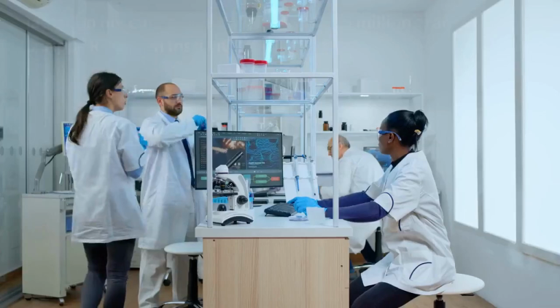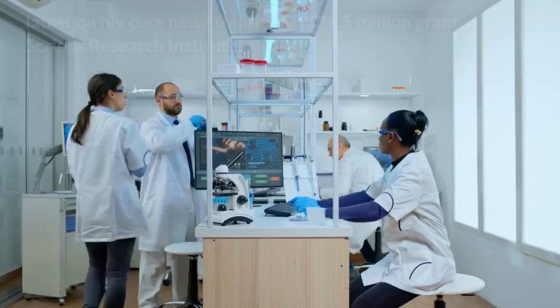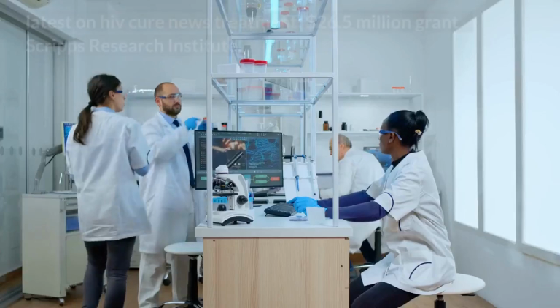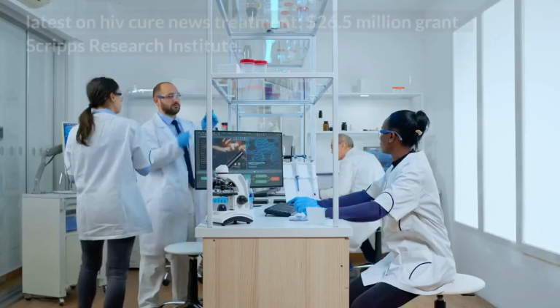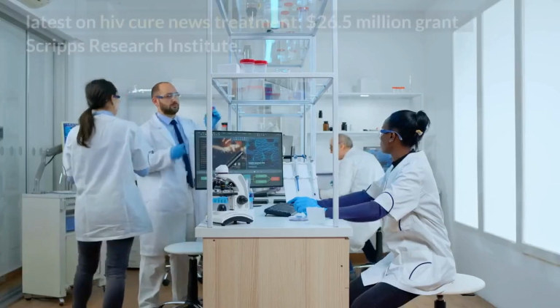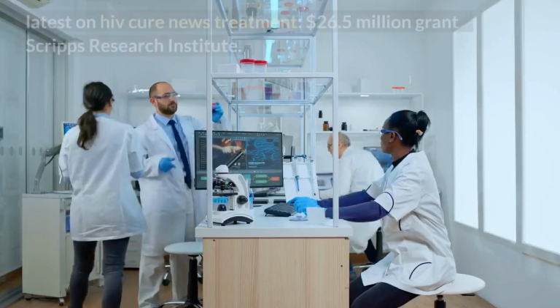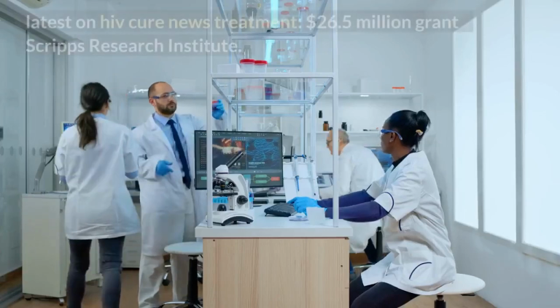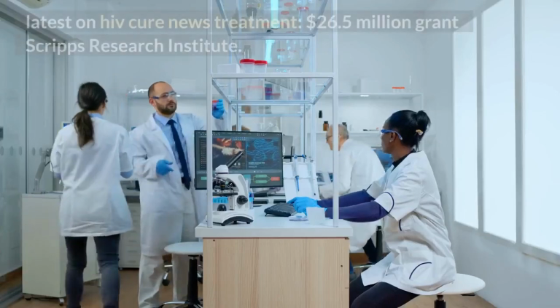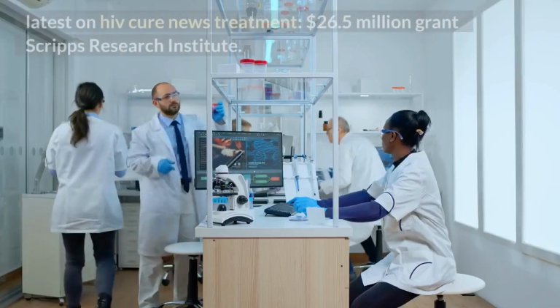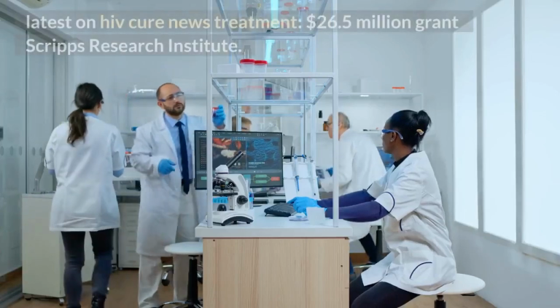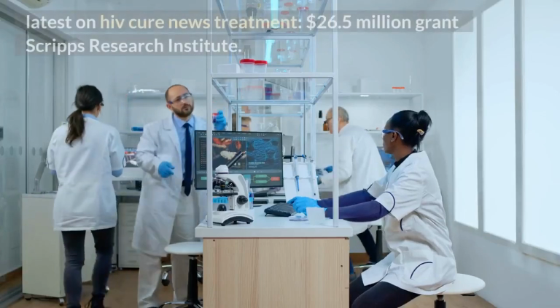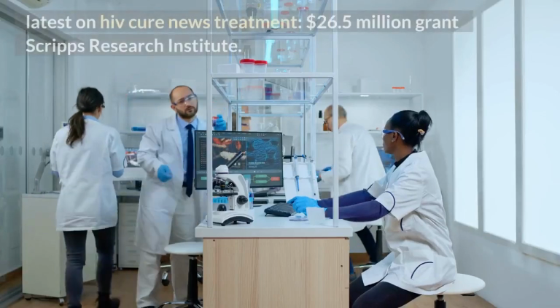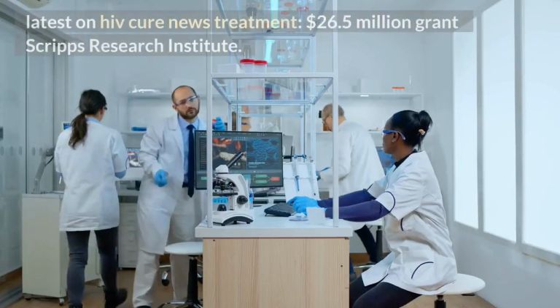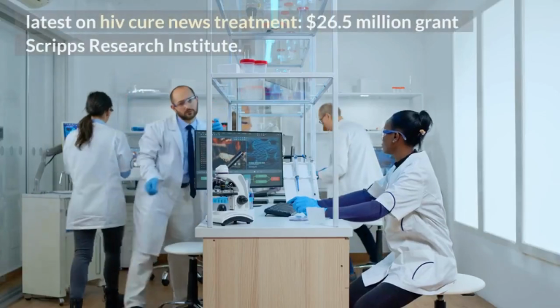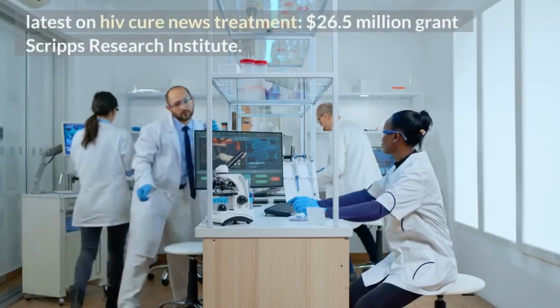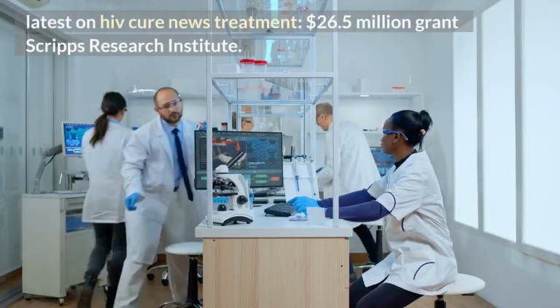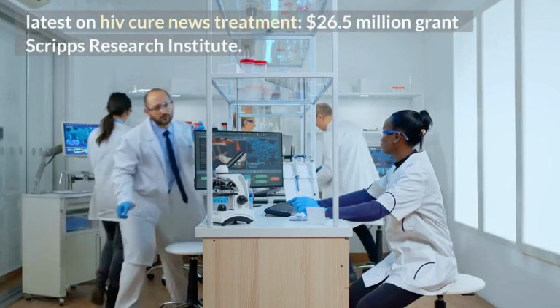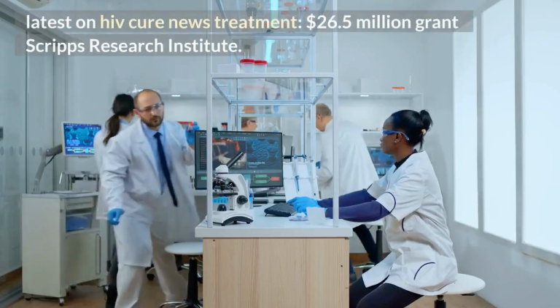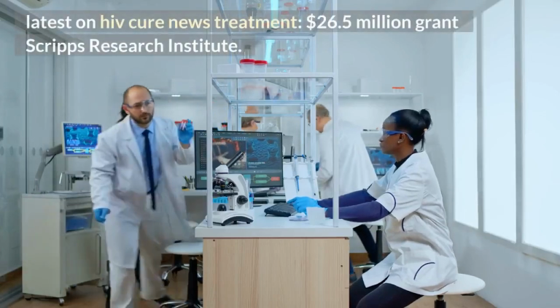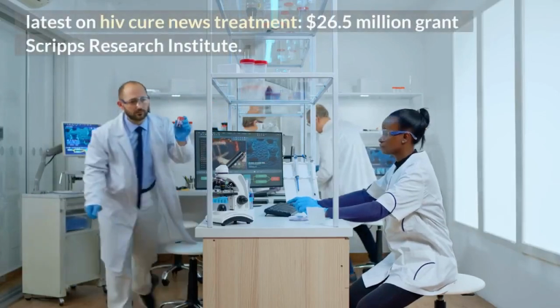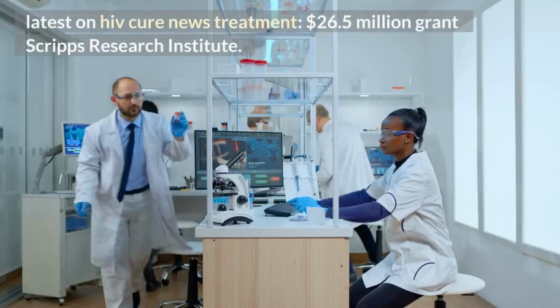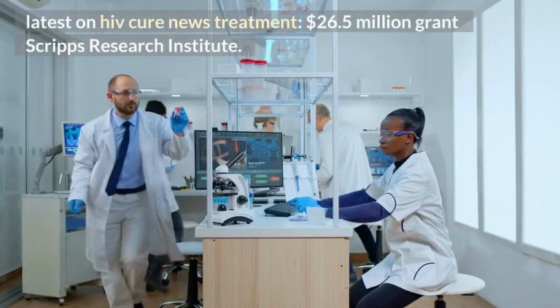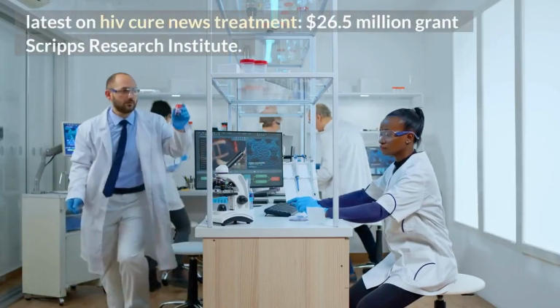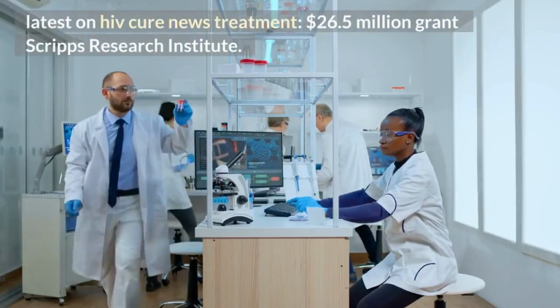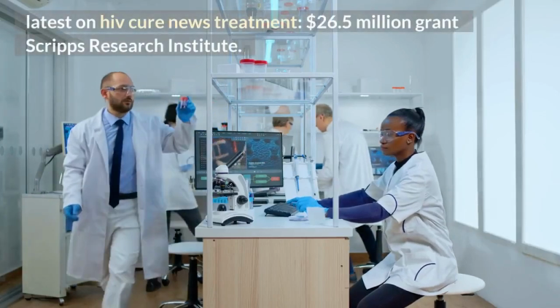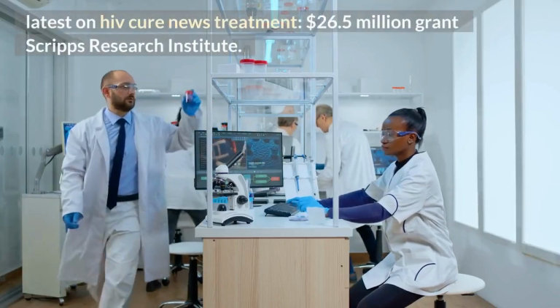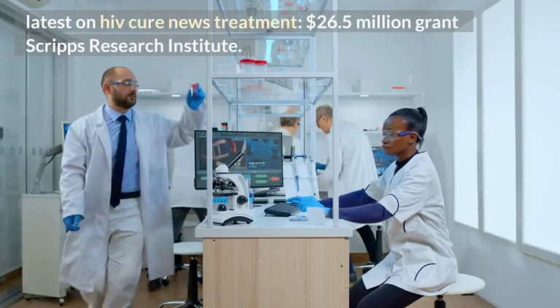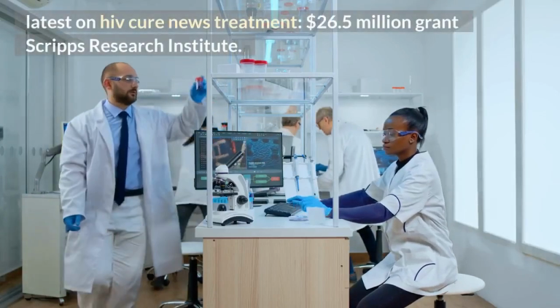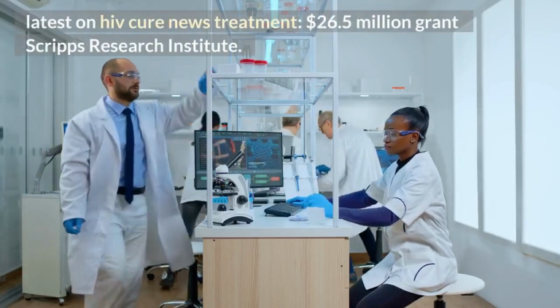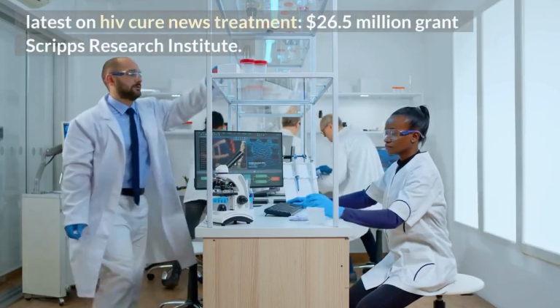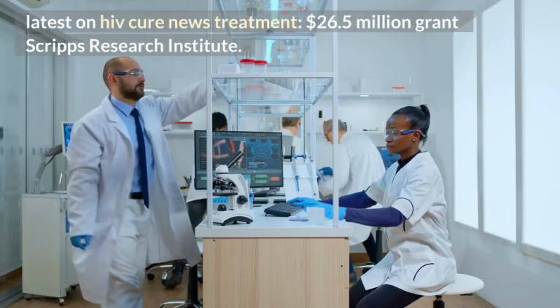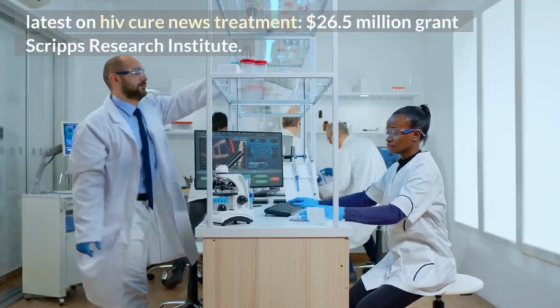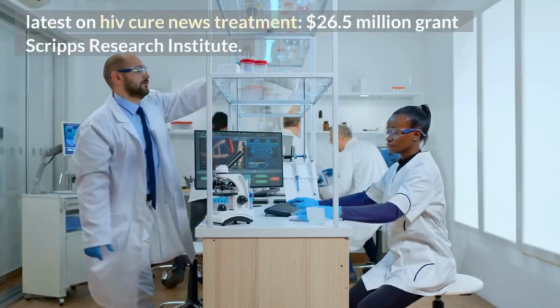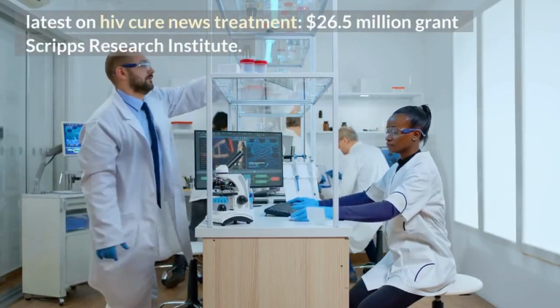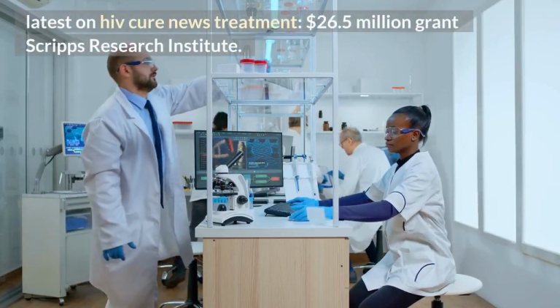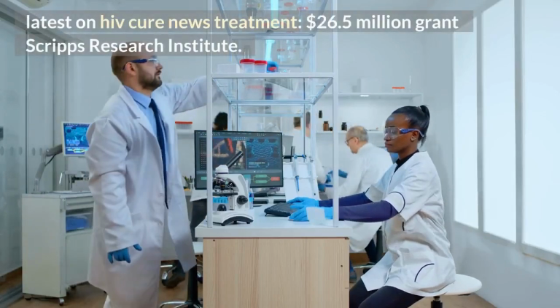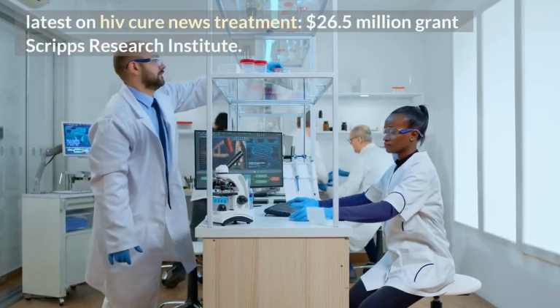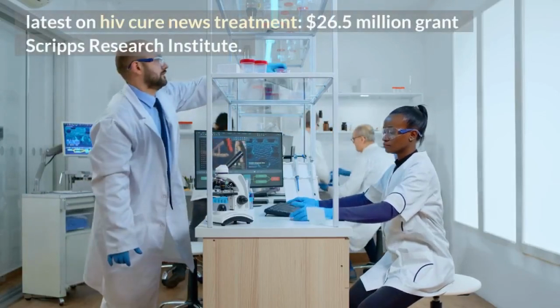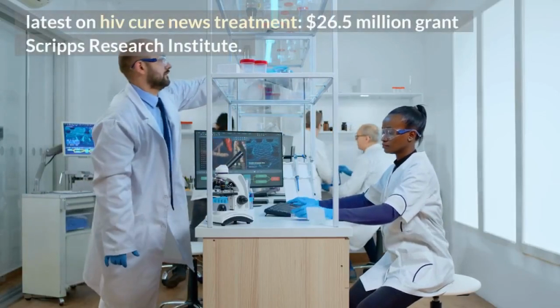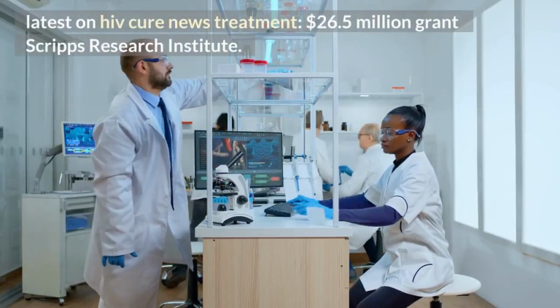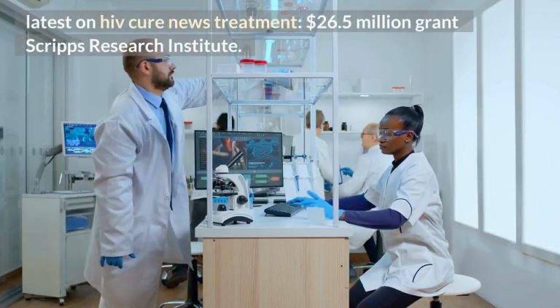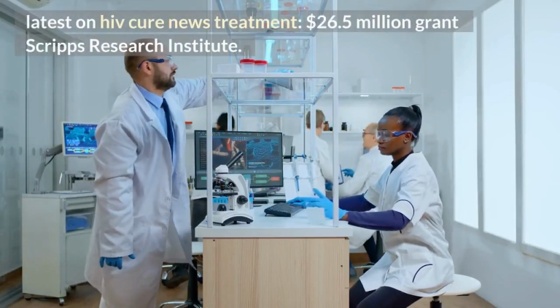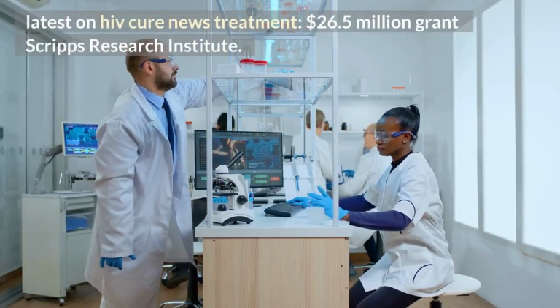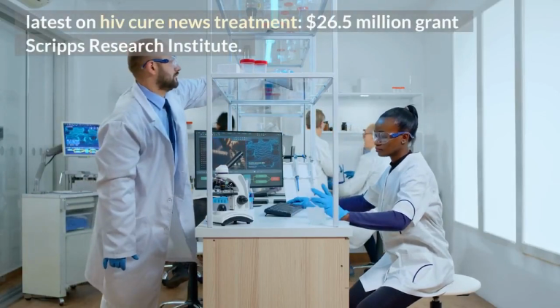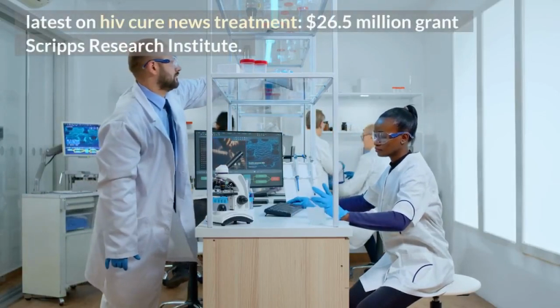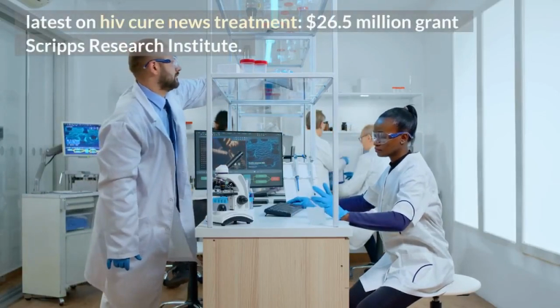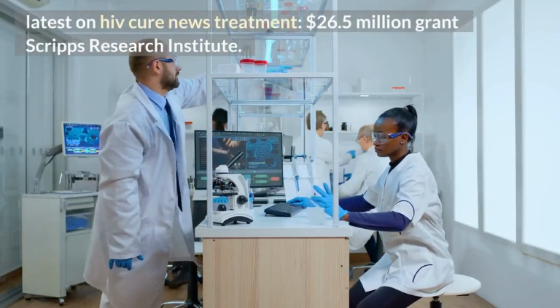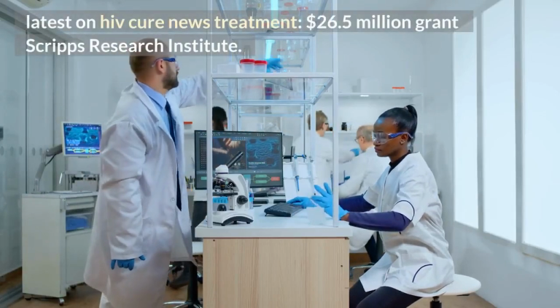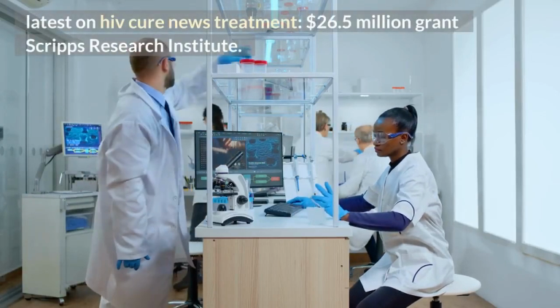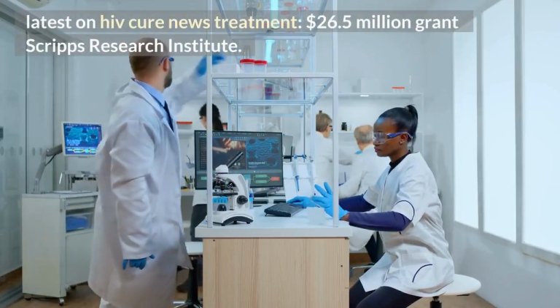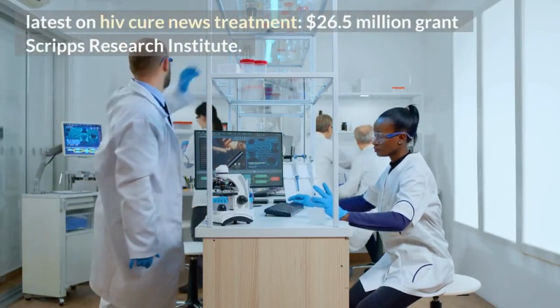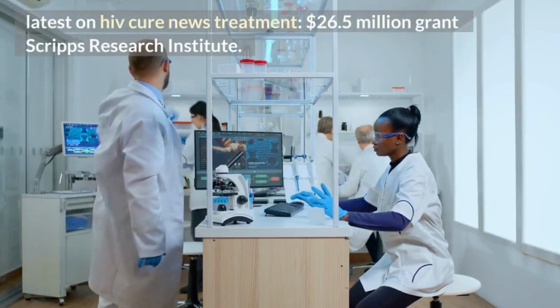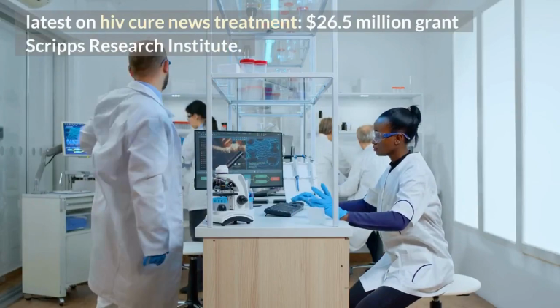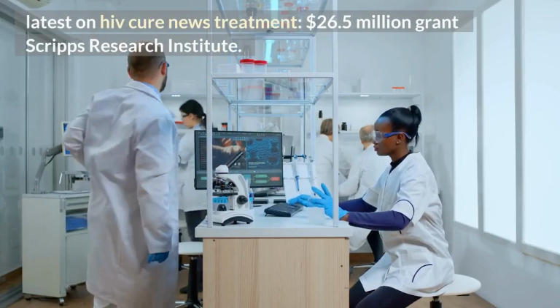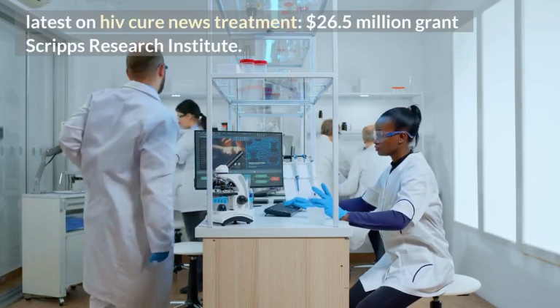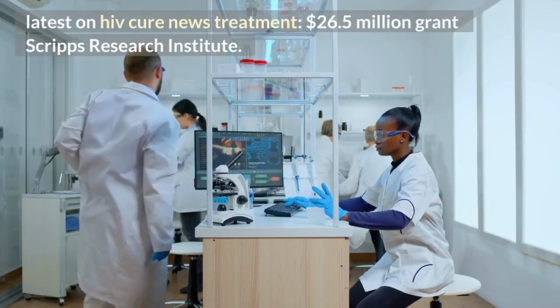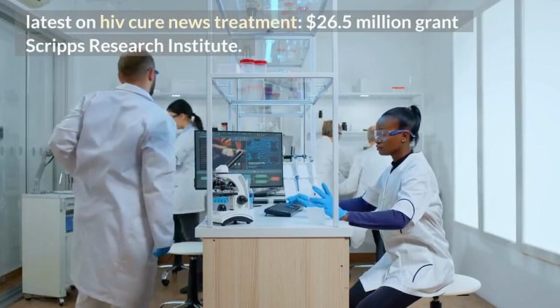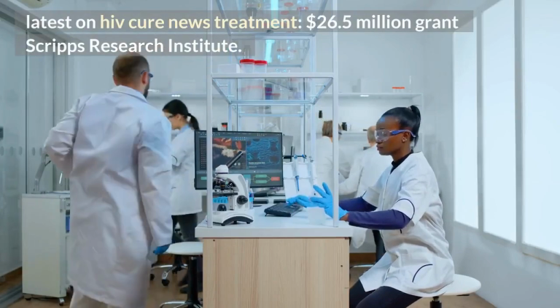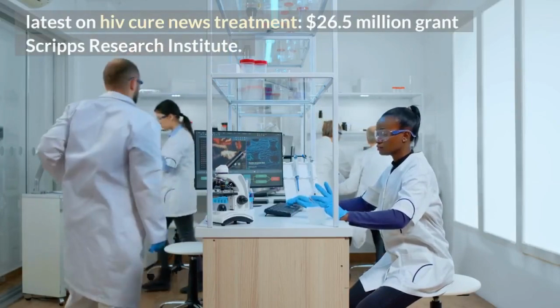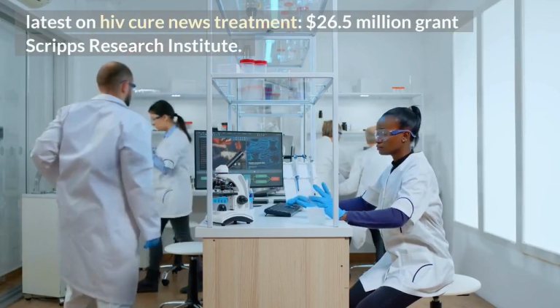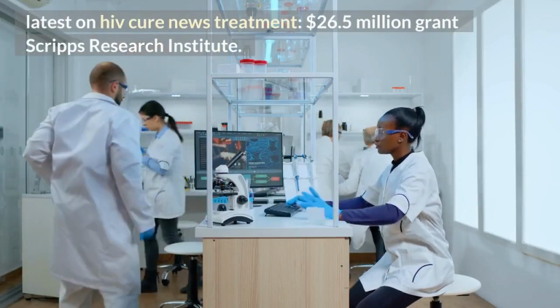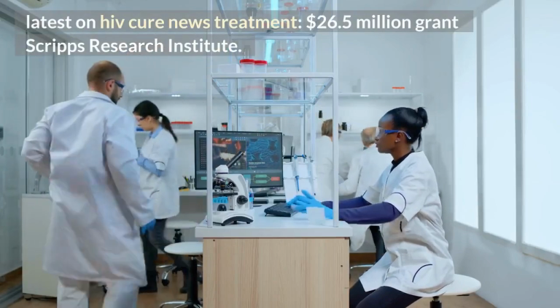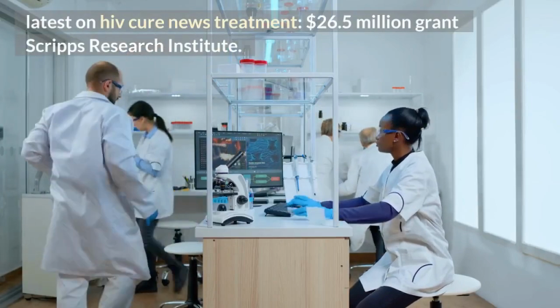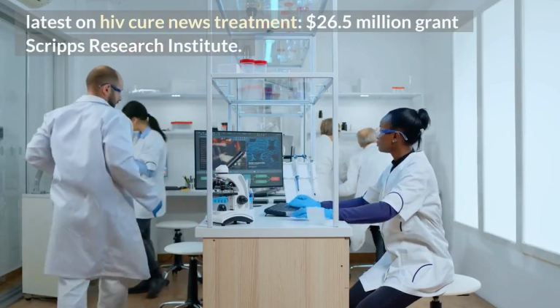Latest on HIV cure news and treatment: a 26.5 million dollar grant to Scripps Research Institute.